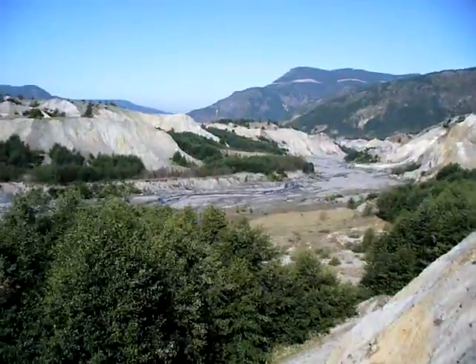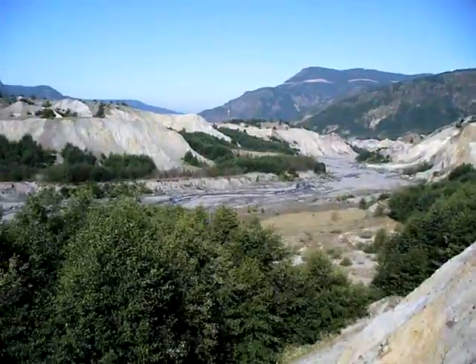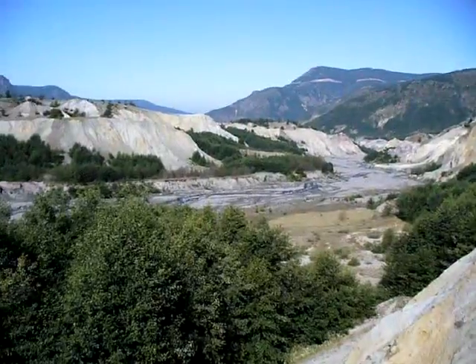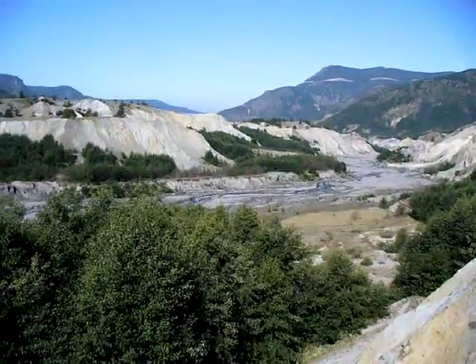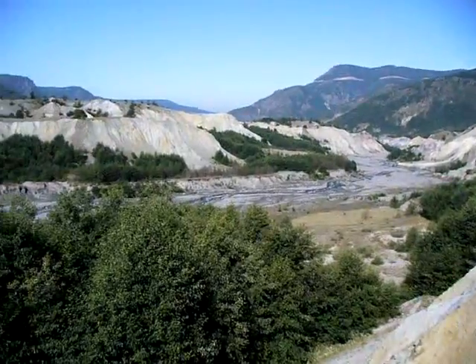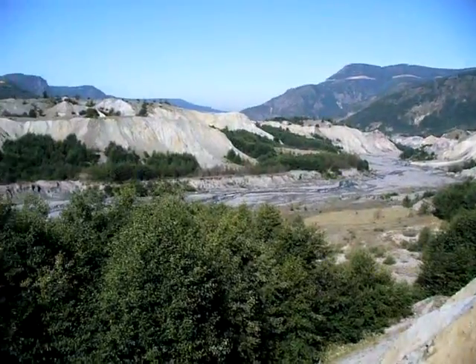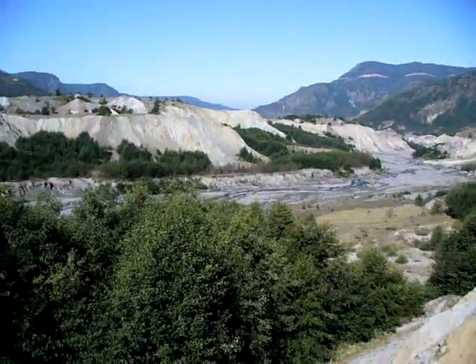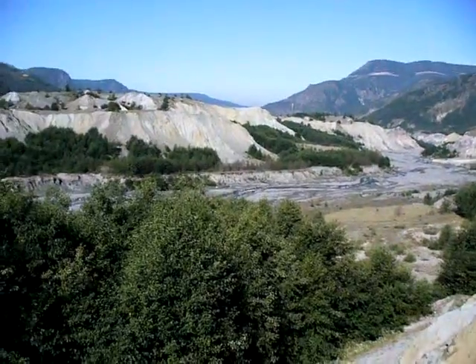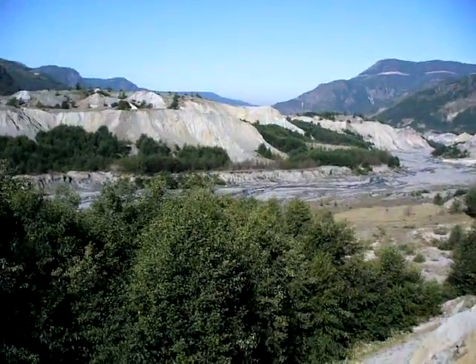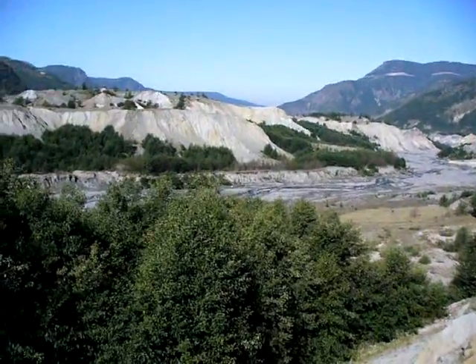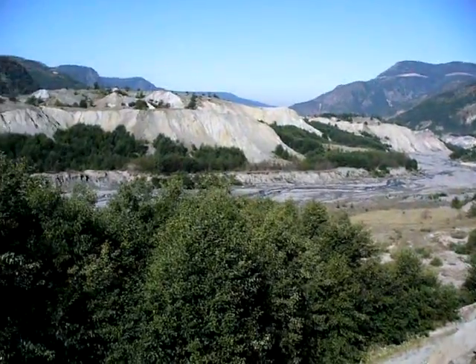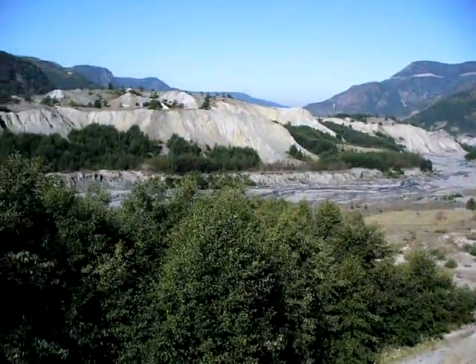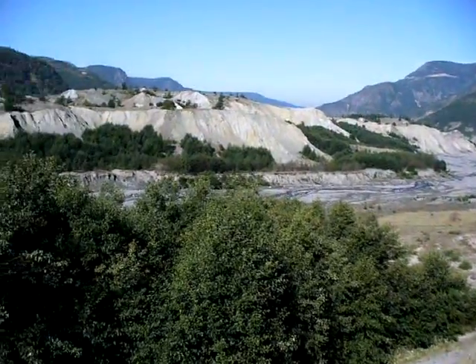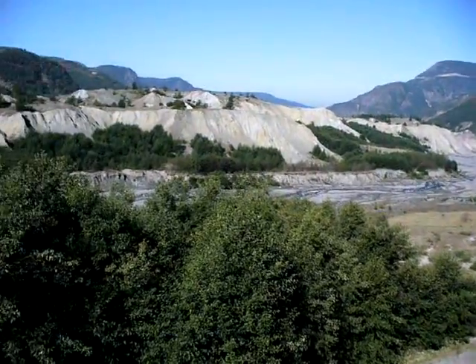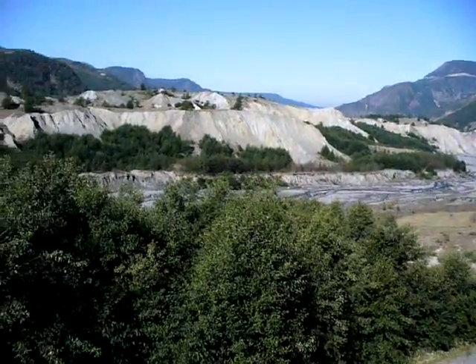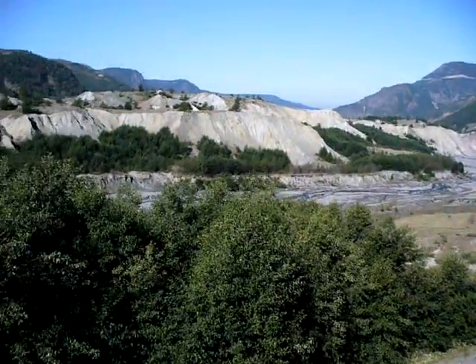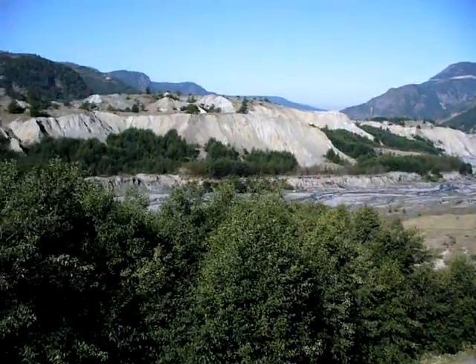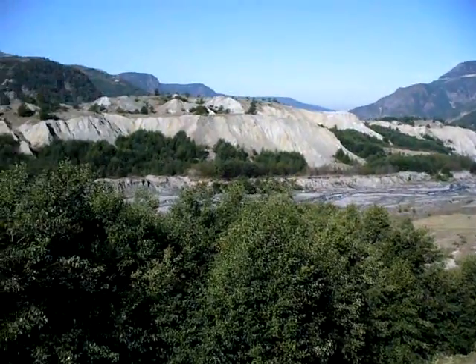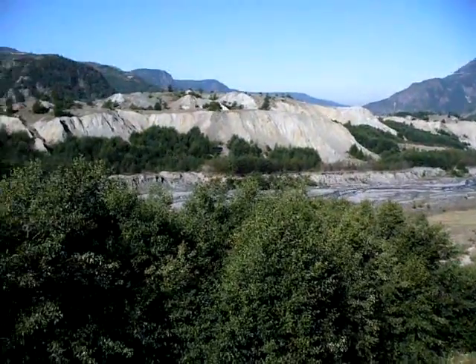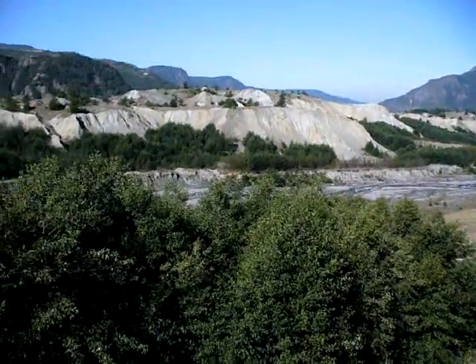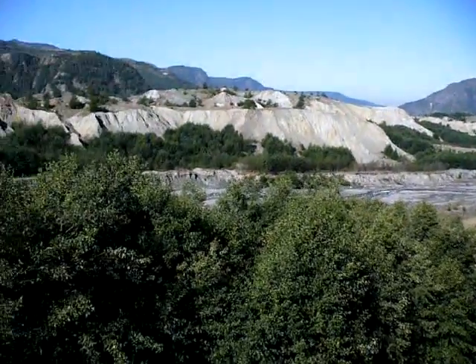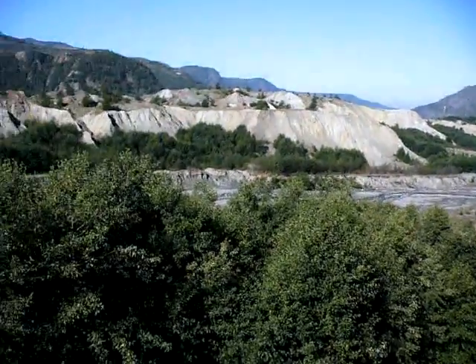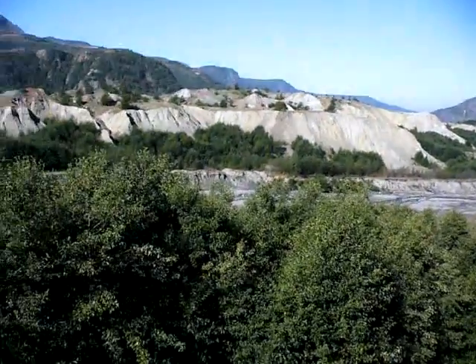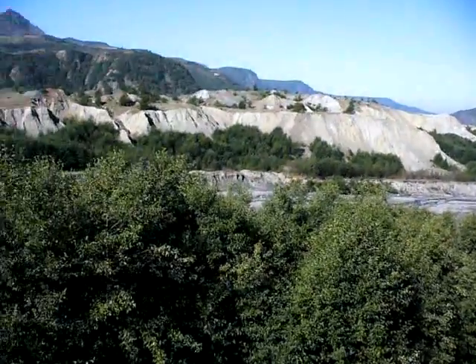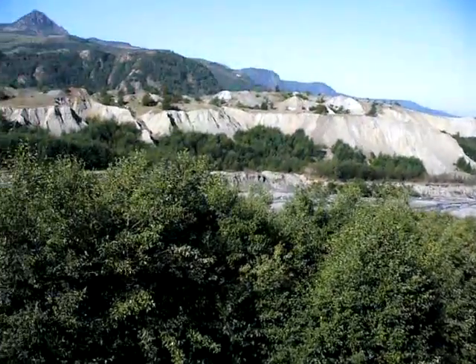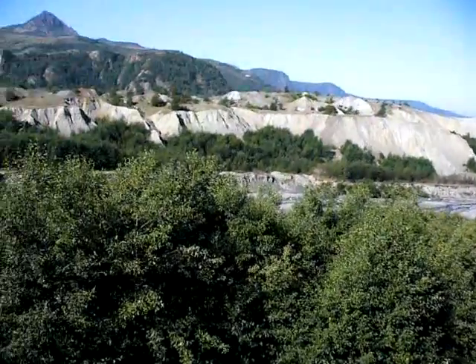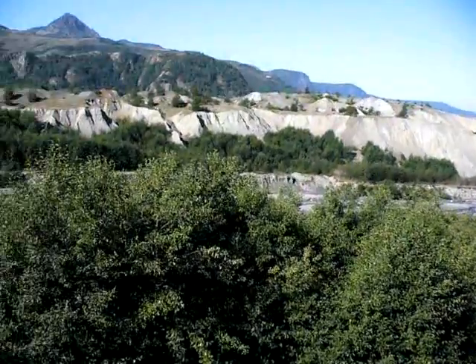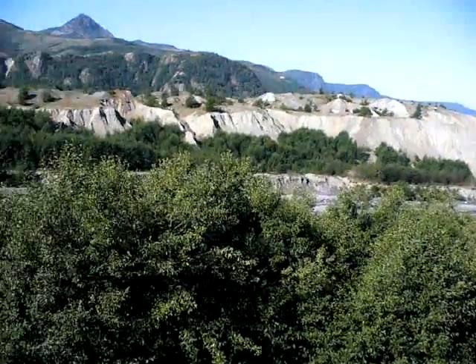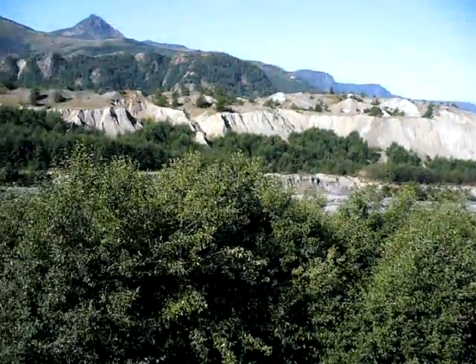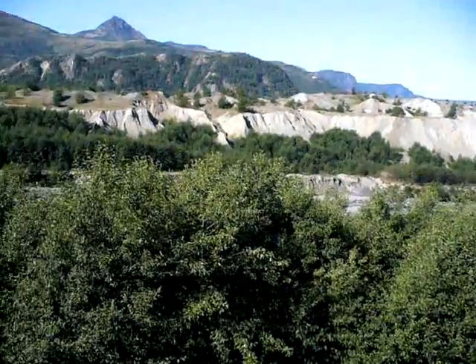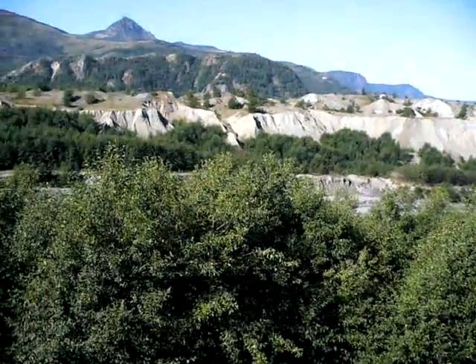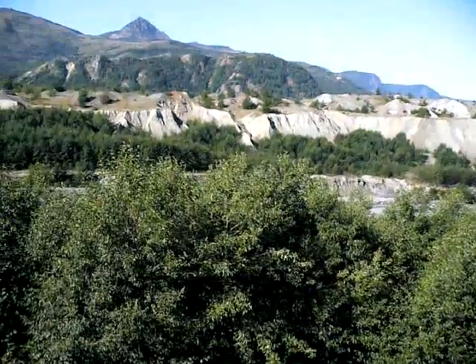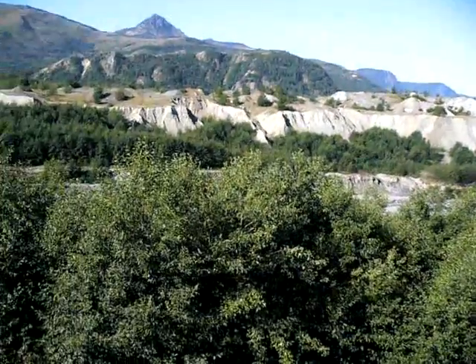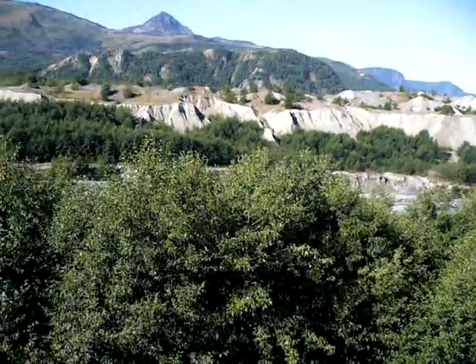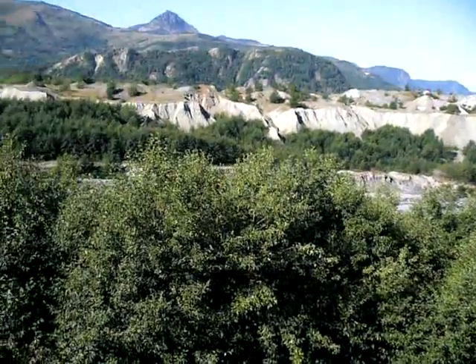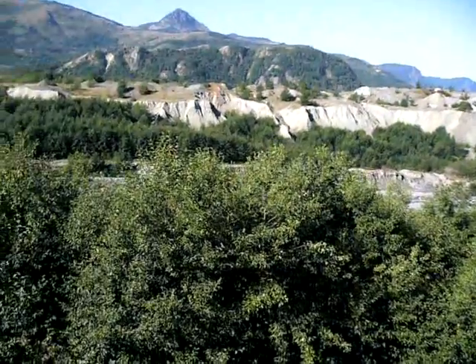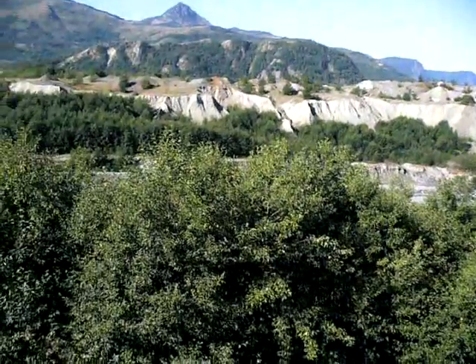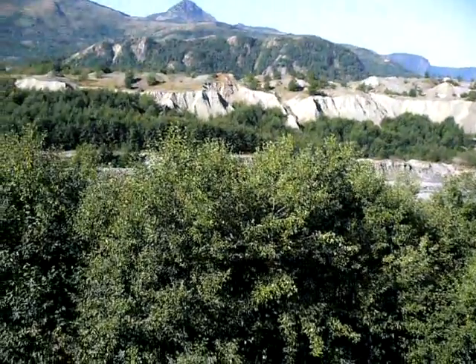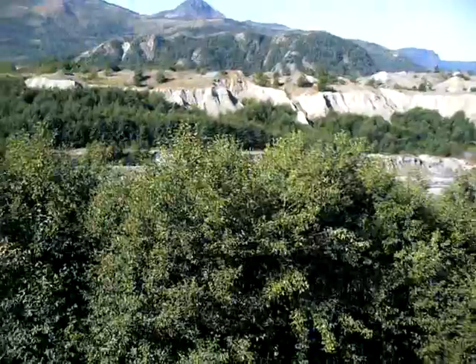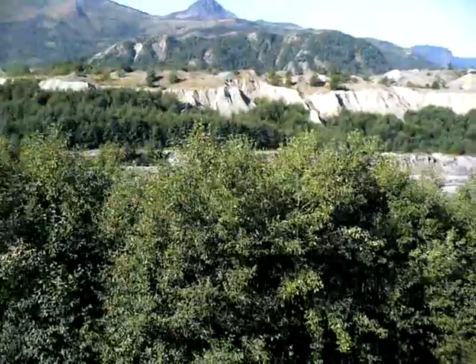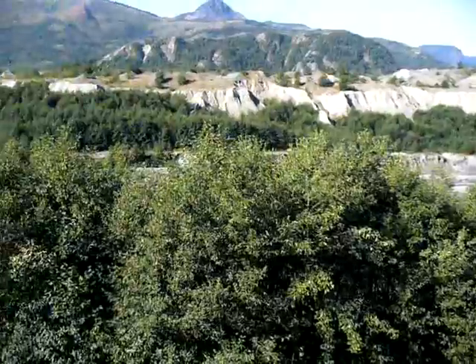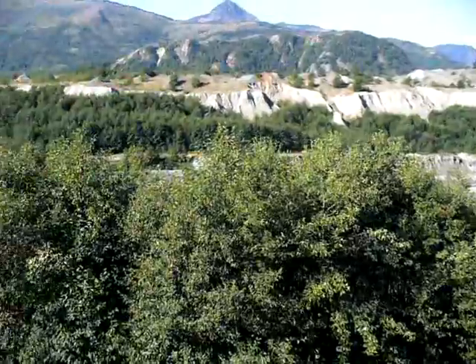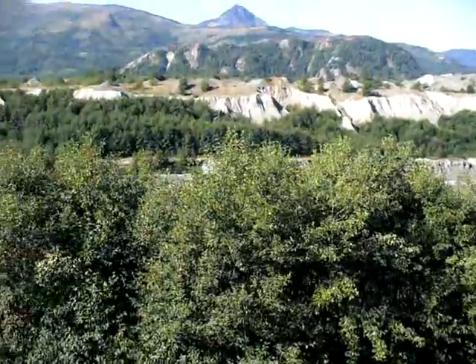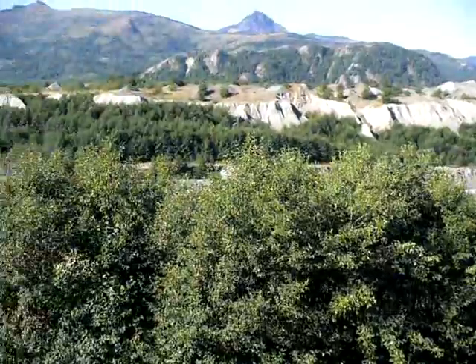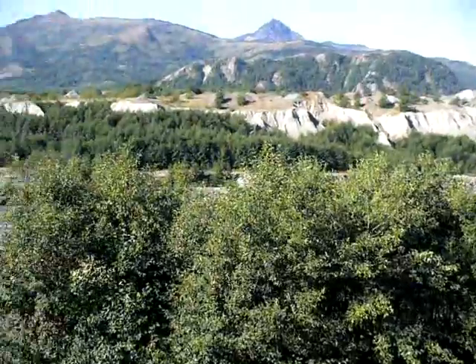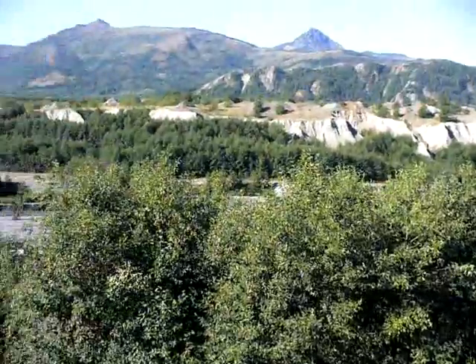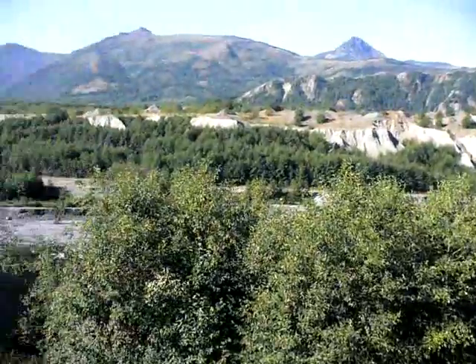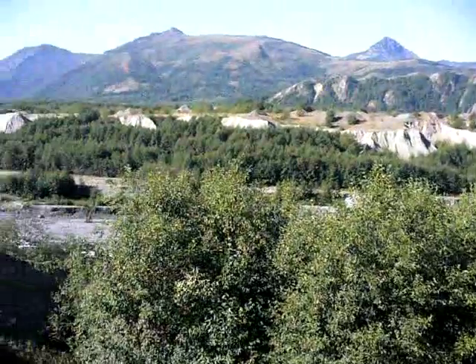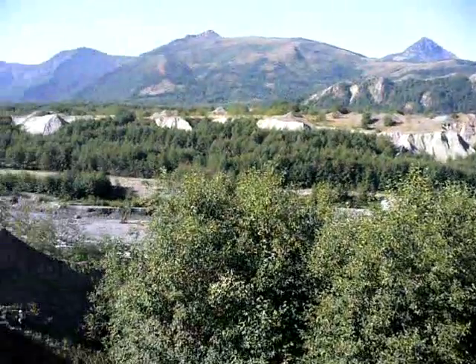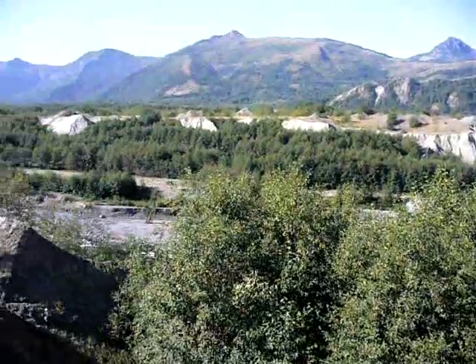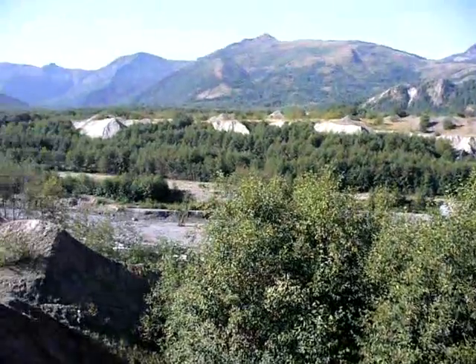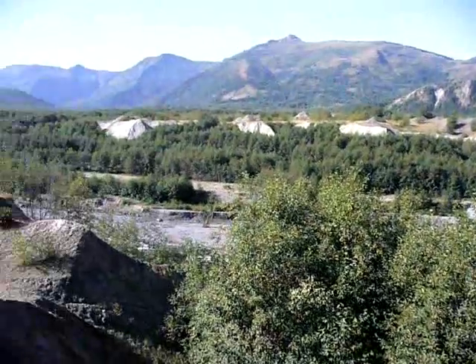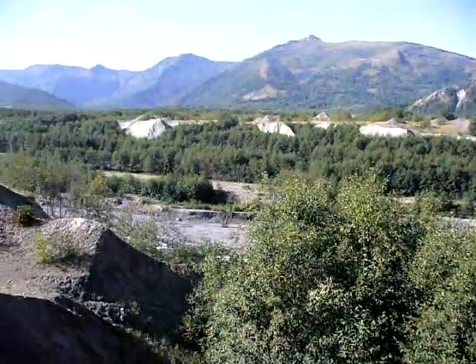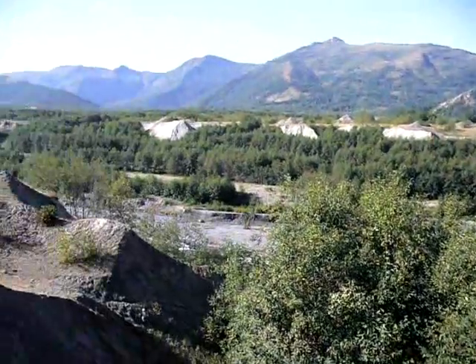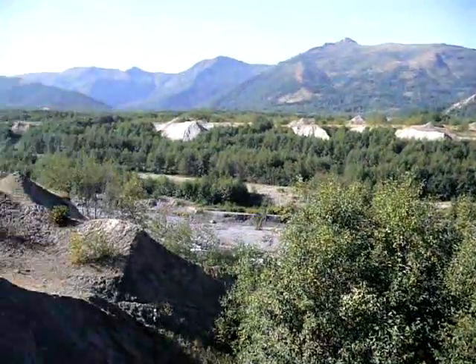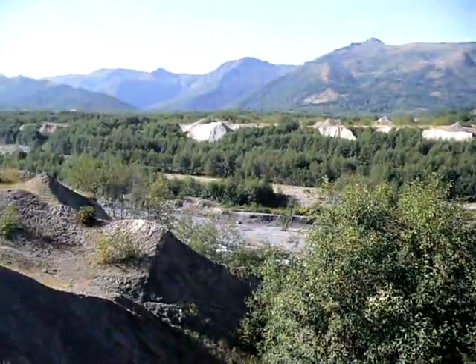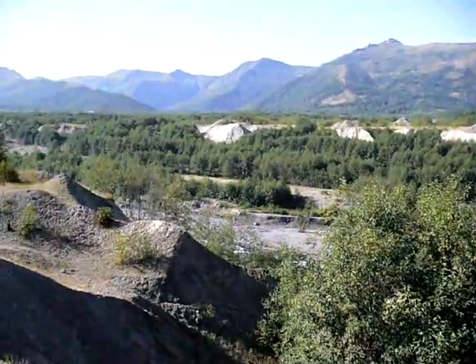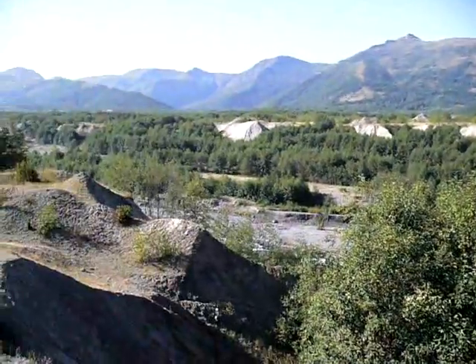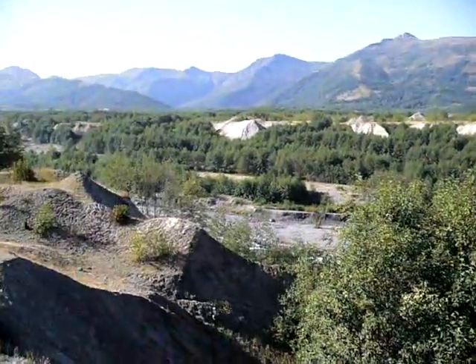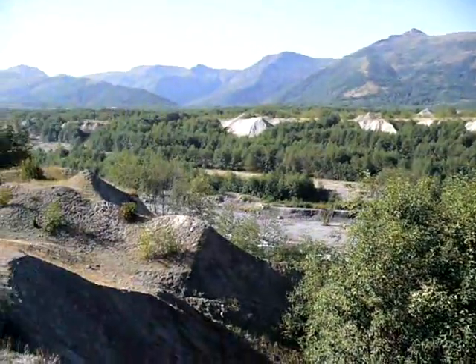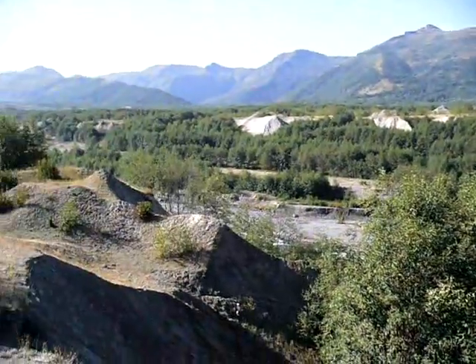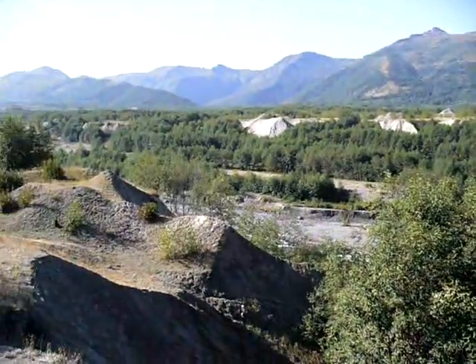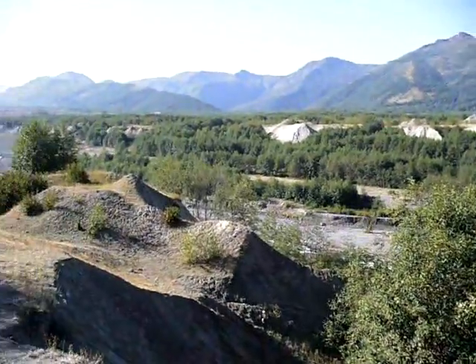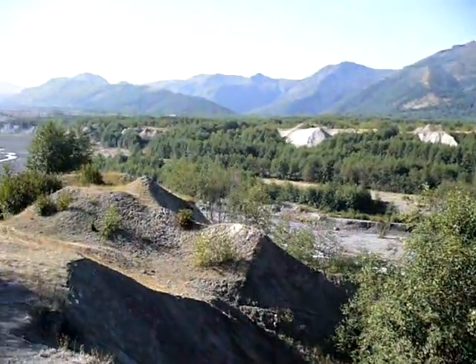This is the Toutle River. Hopefully you can hear it in the background. It's not flowing very much though — it's the end of summer.